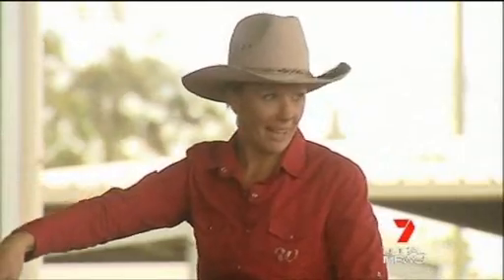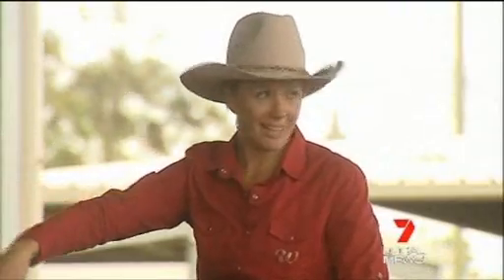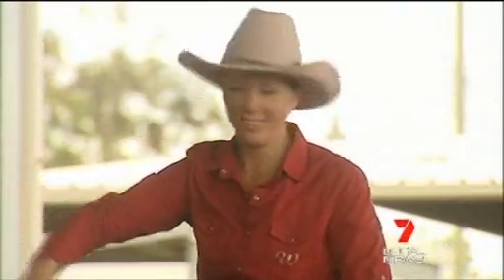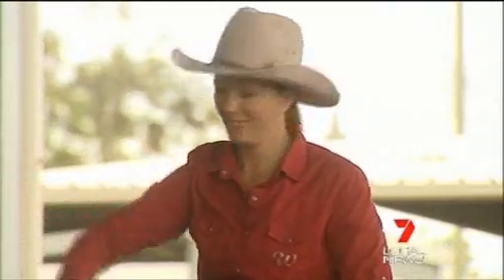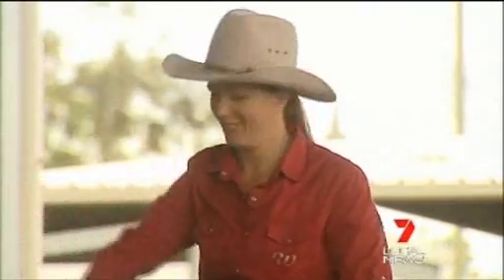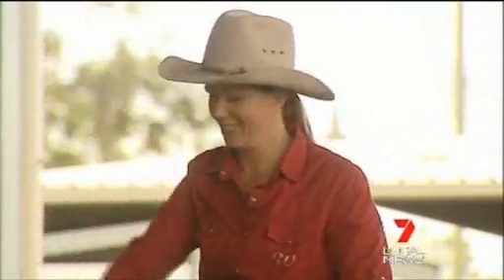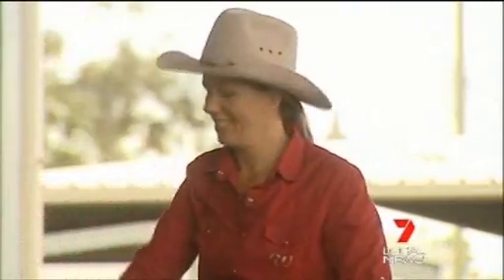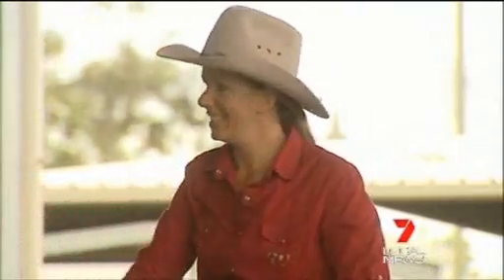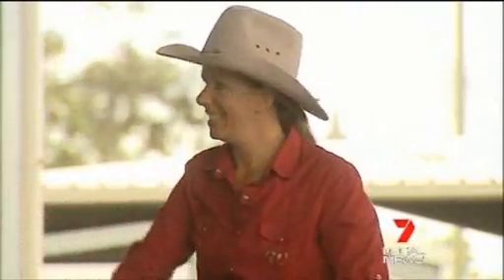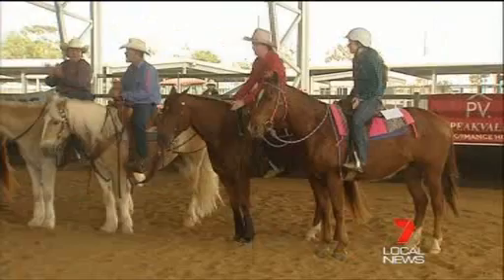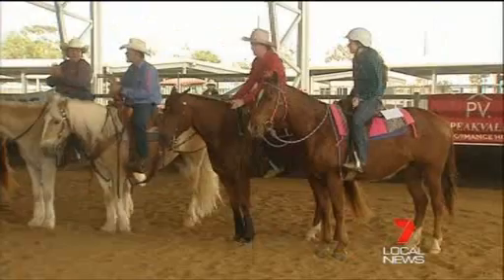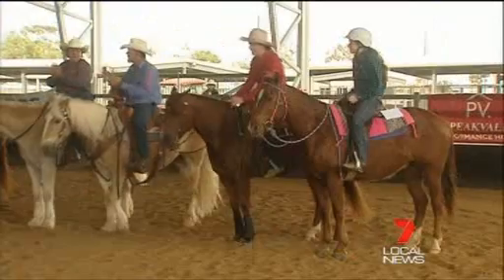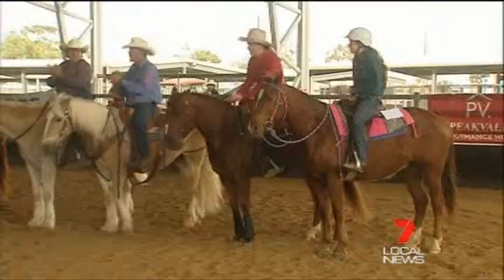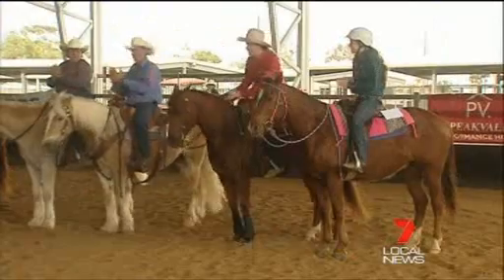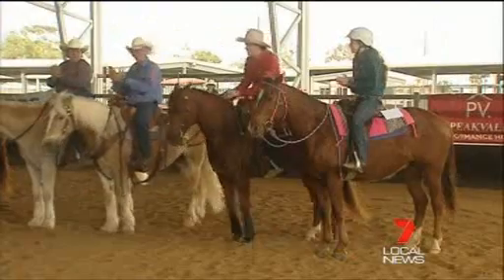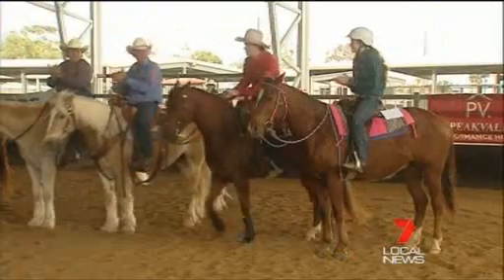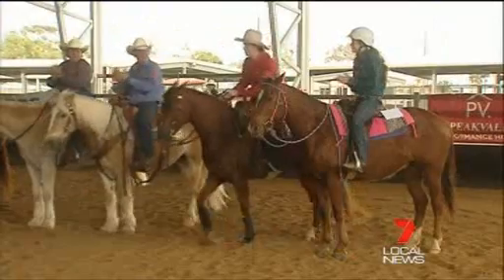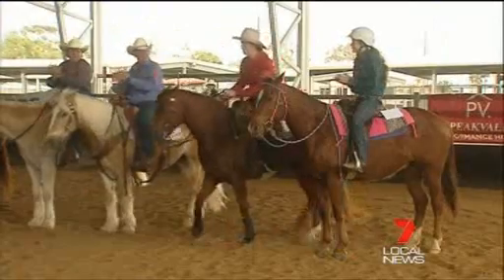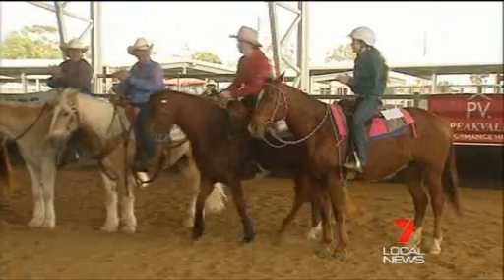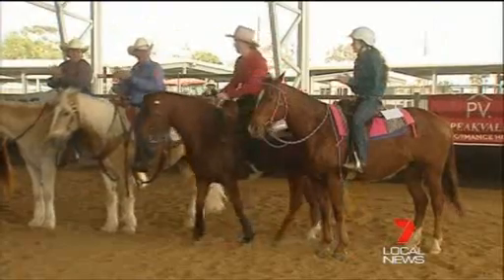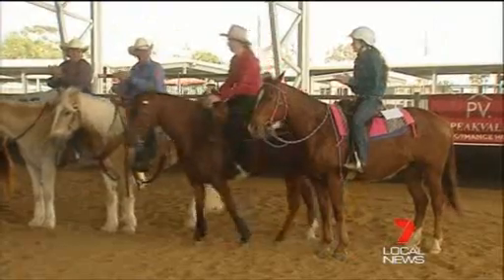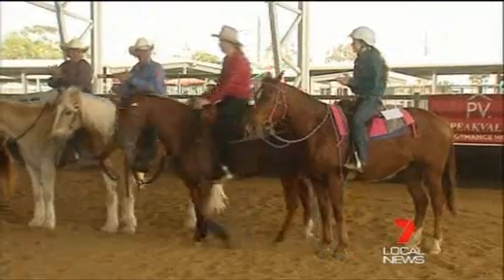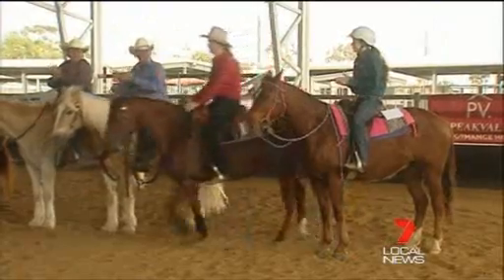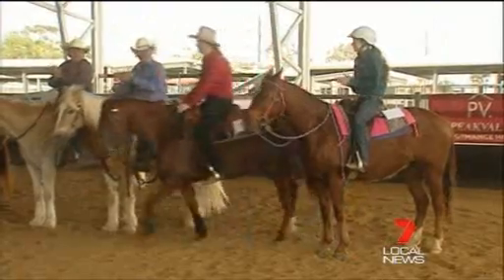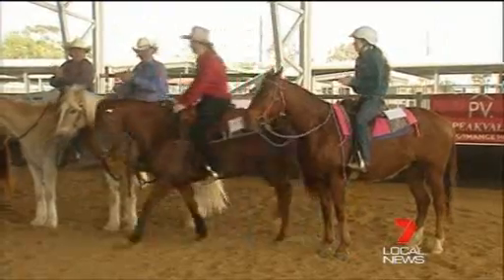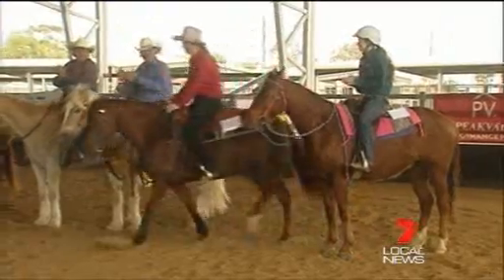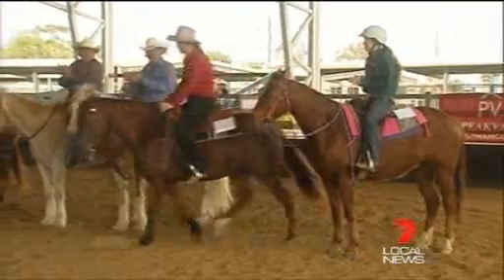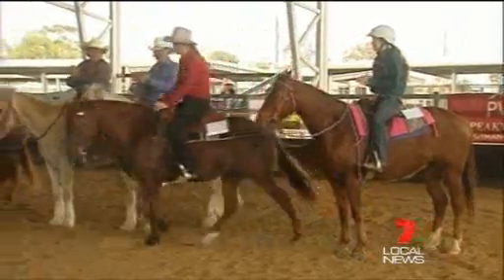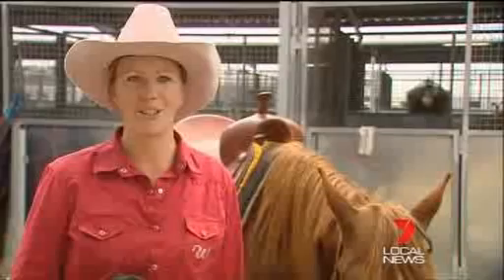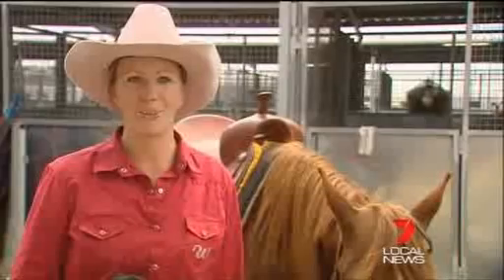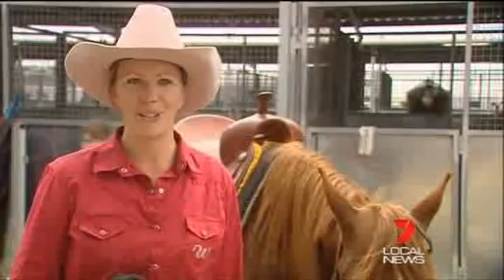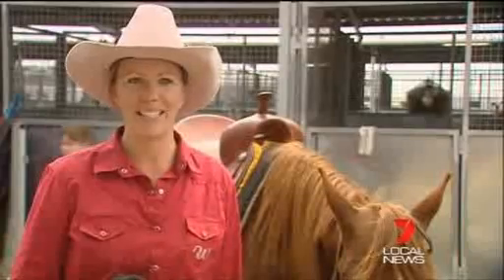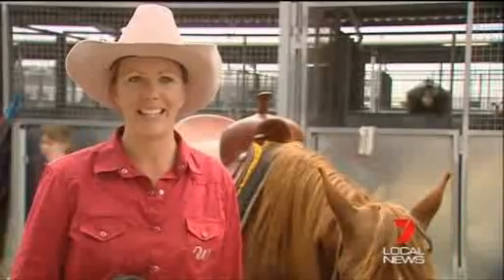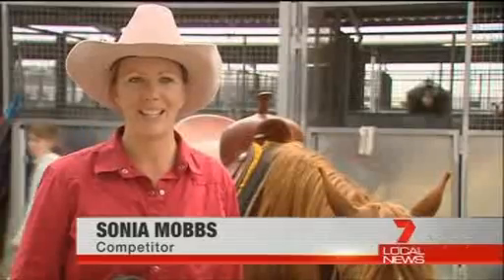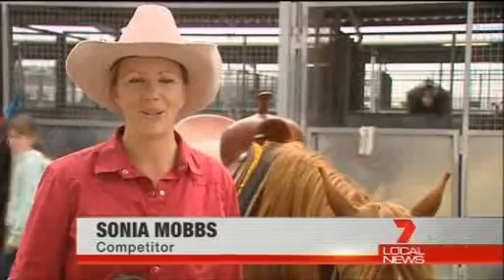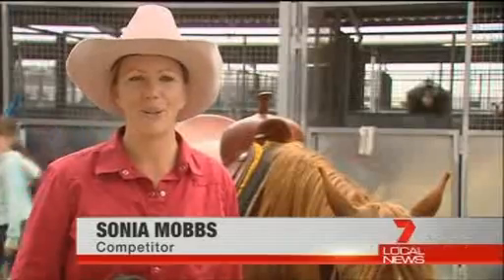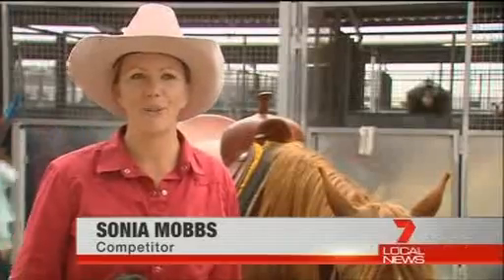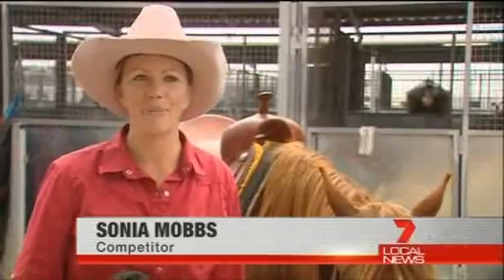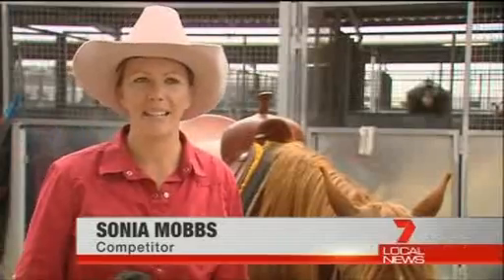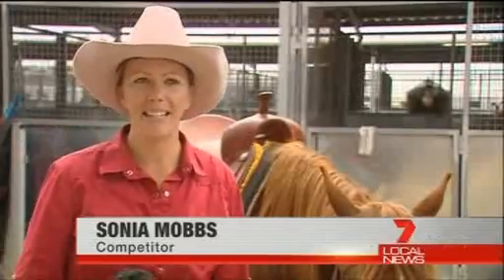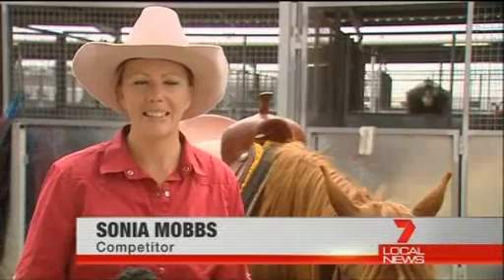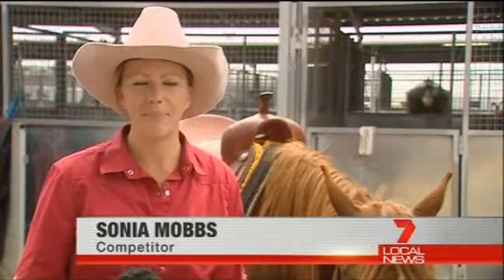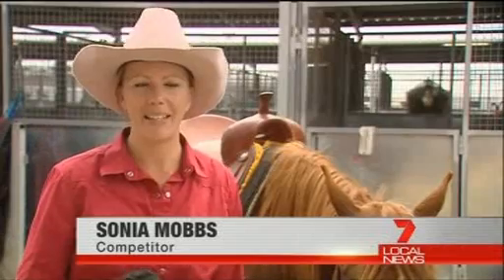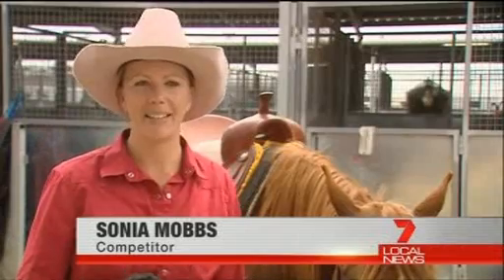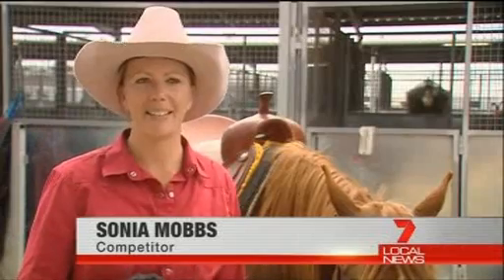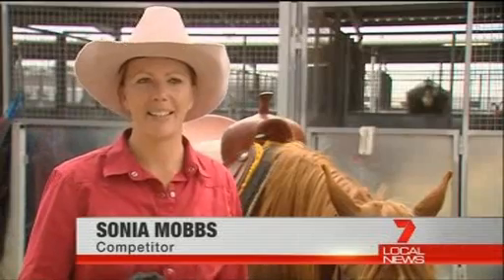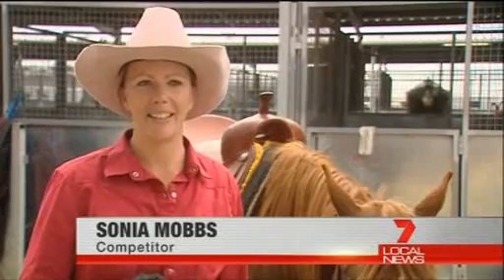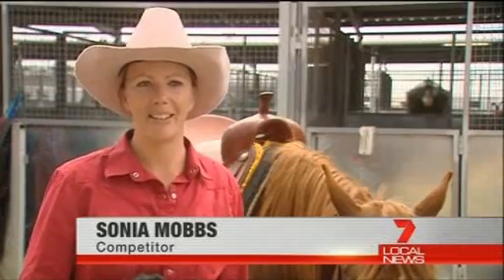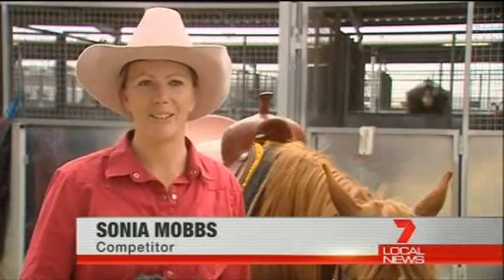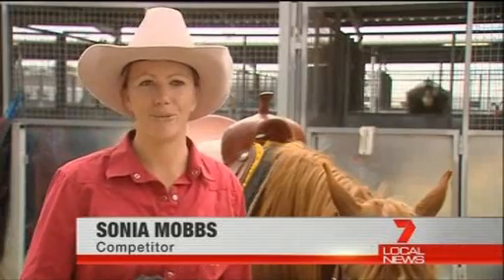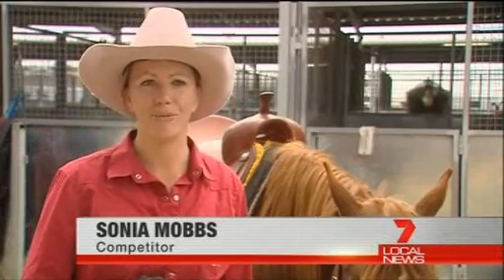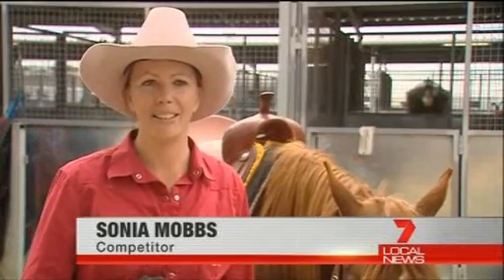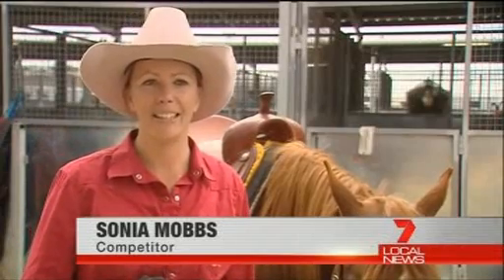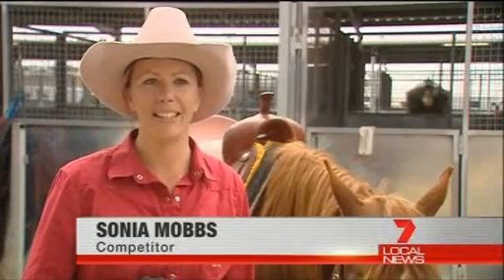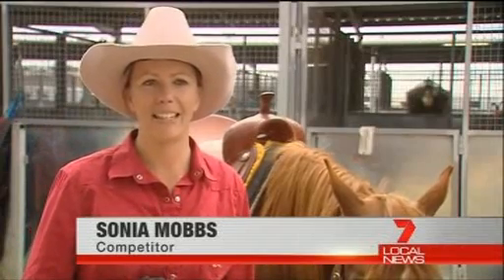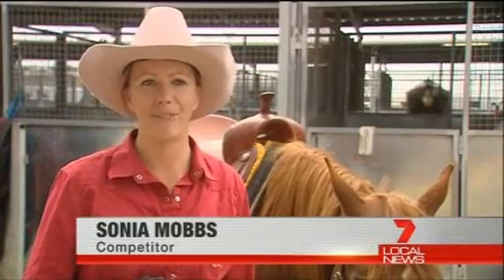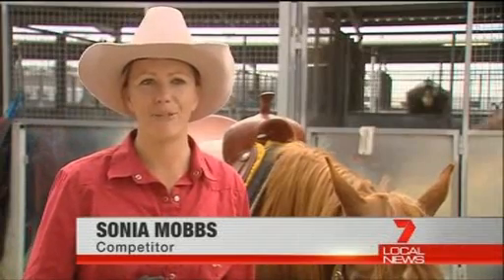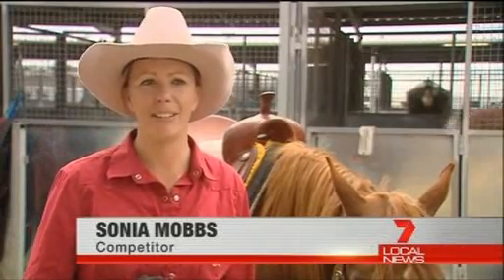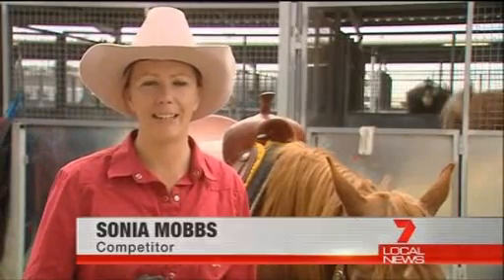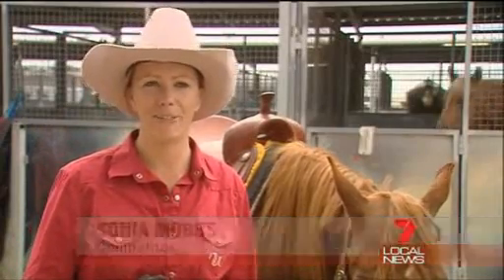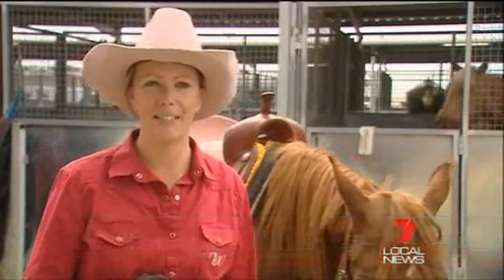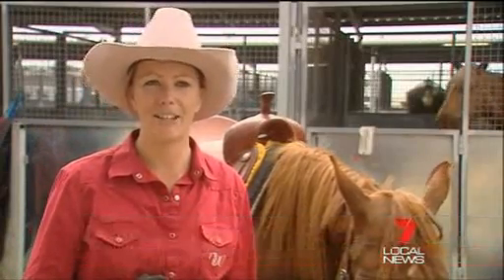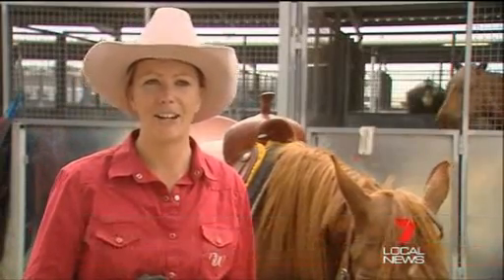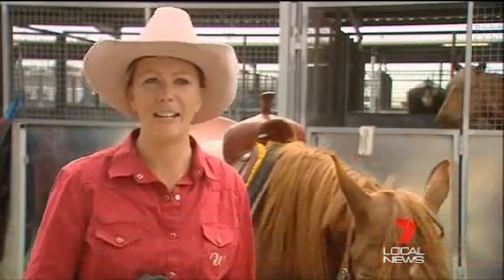Sonia Mobs began four months ago — it was the first time she'd hopped on a horse. I just wanted to get into it from then. It's been a really, really fun time.